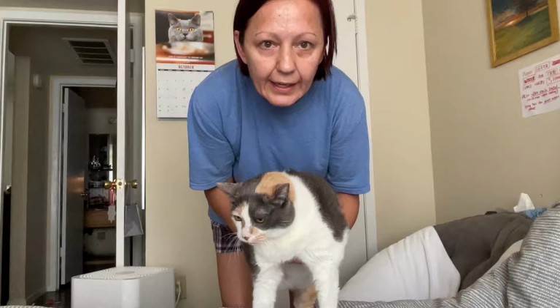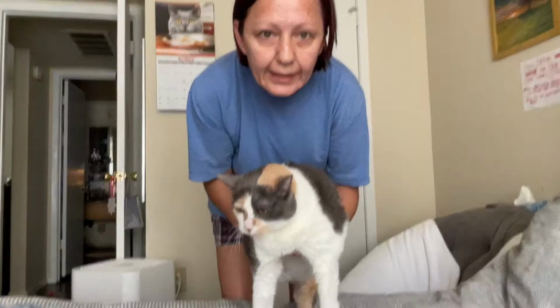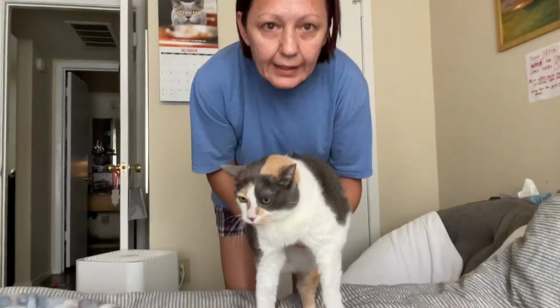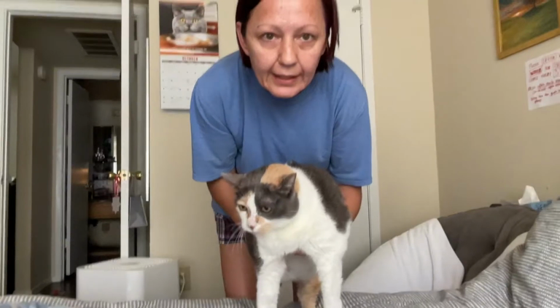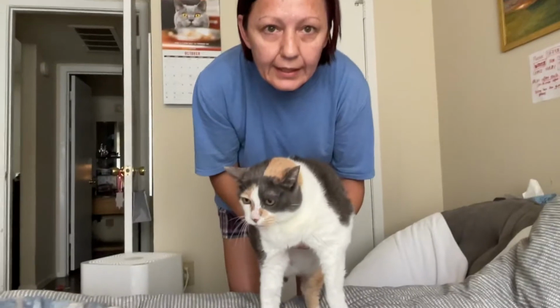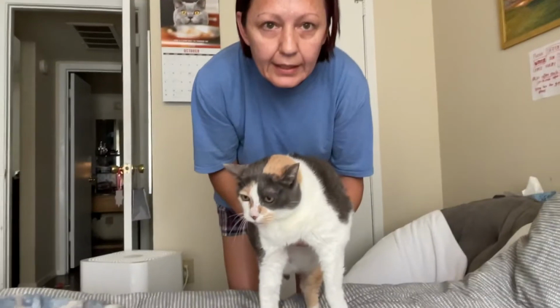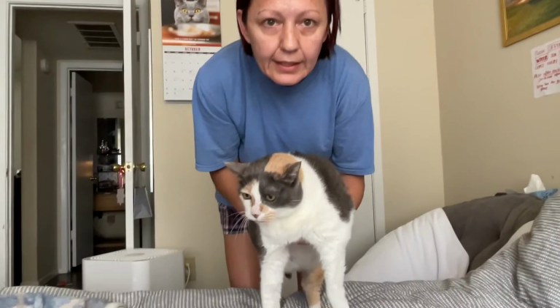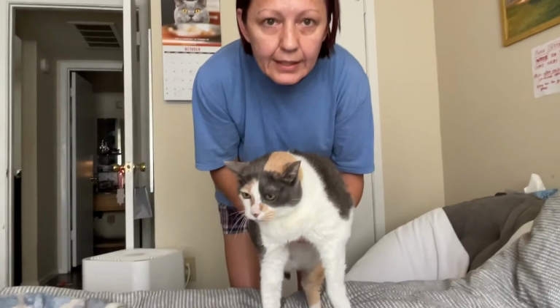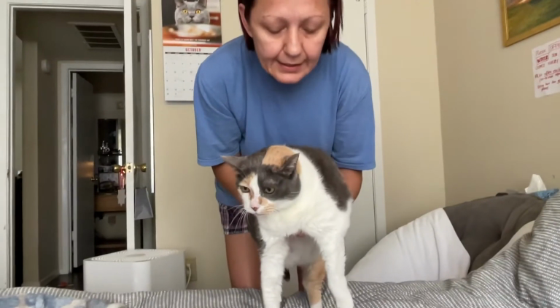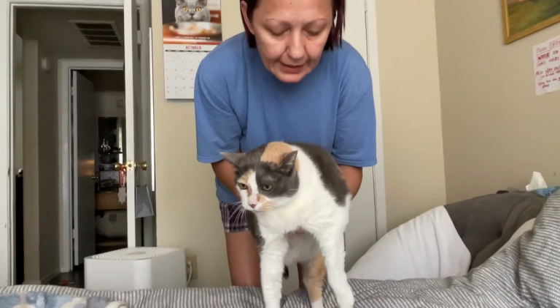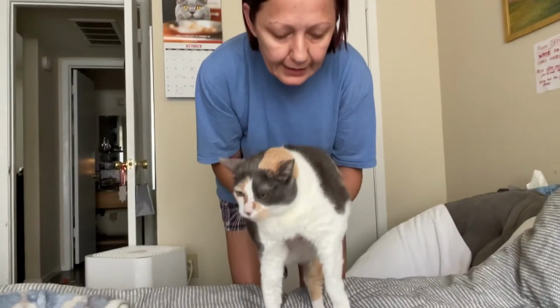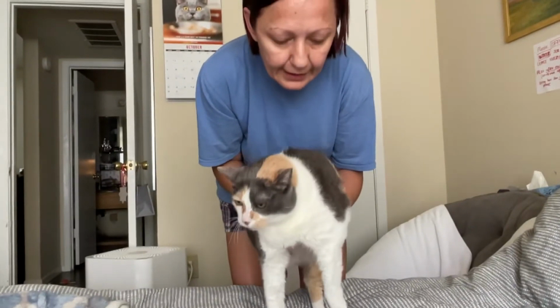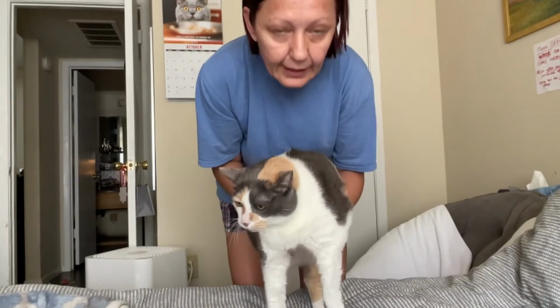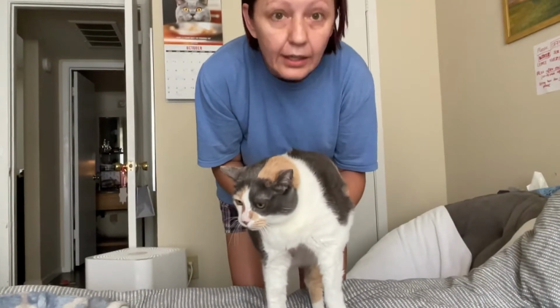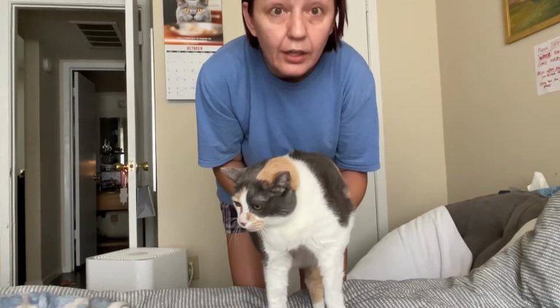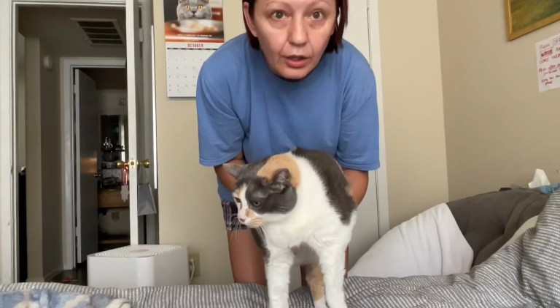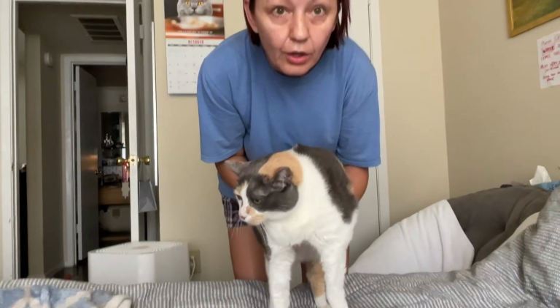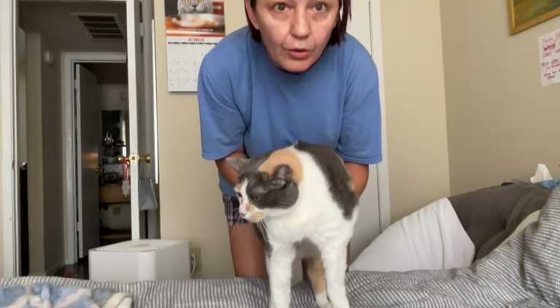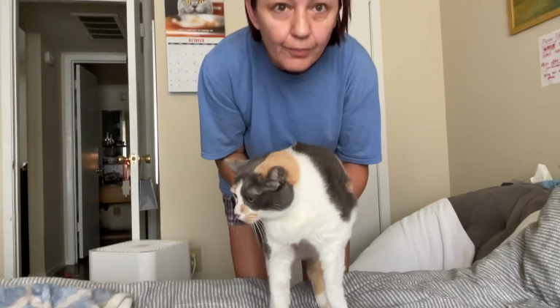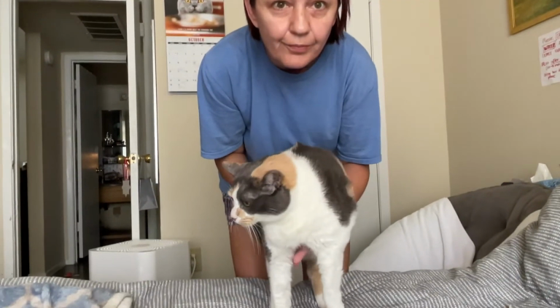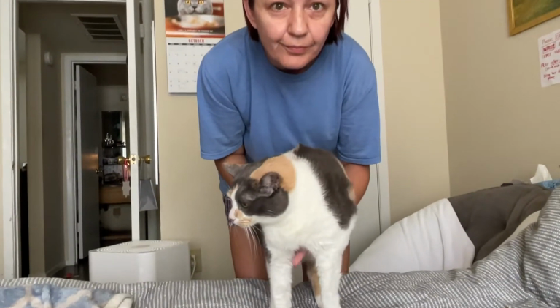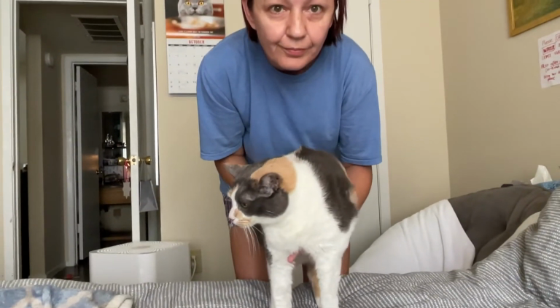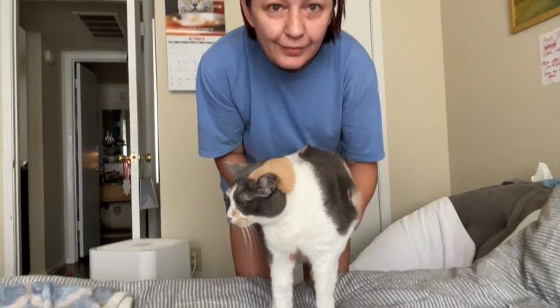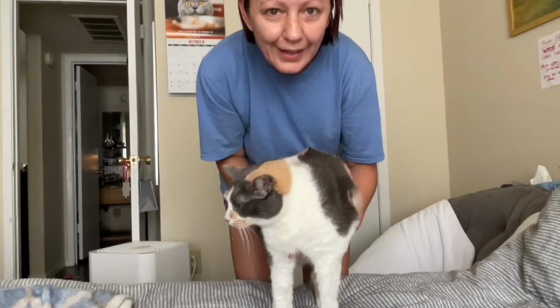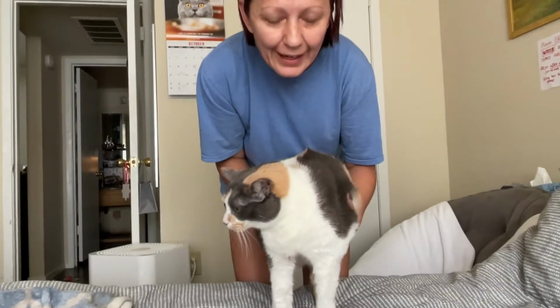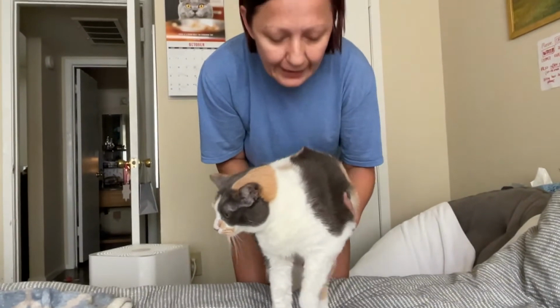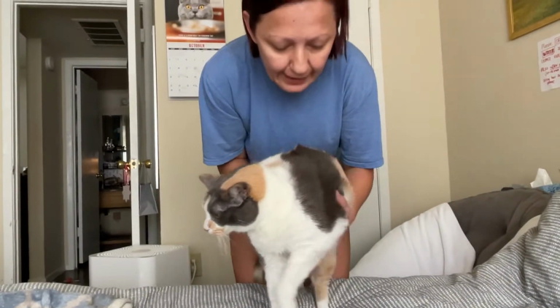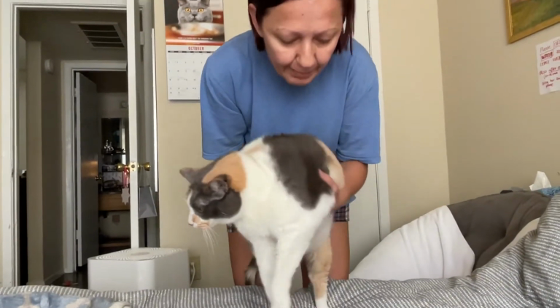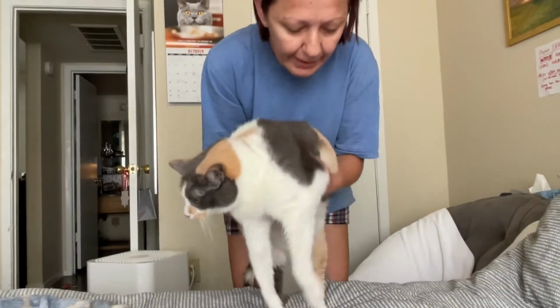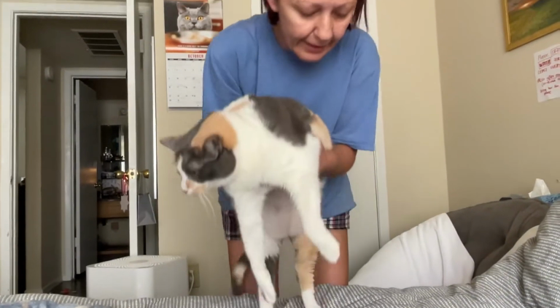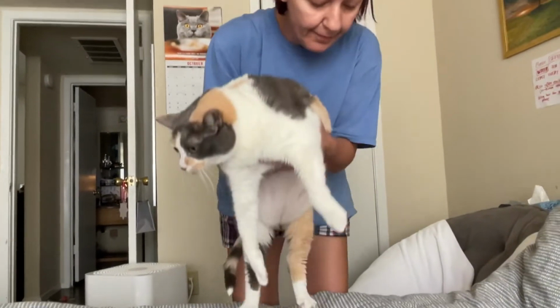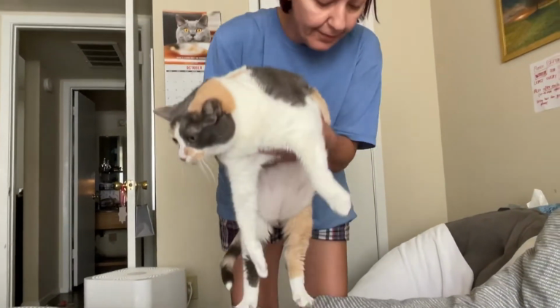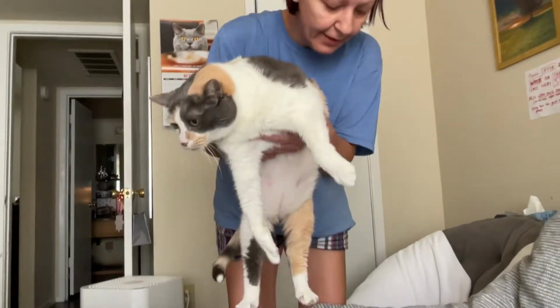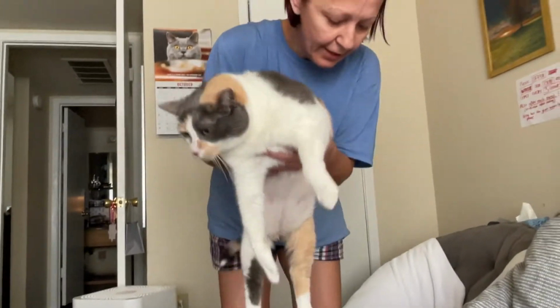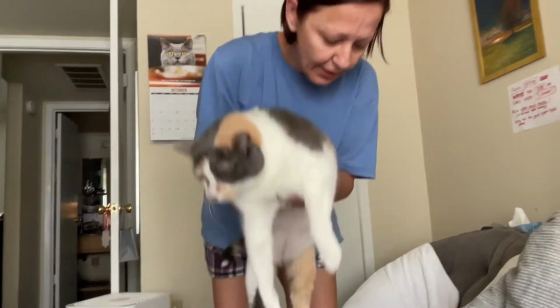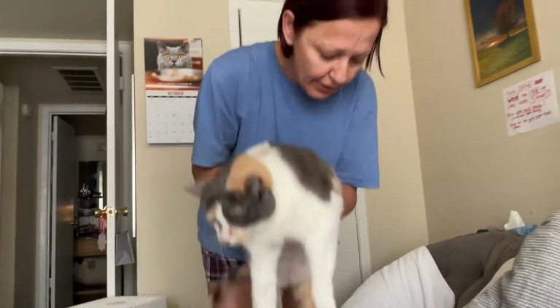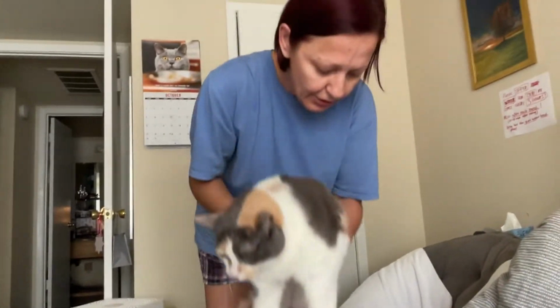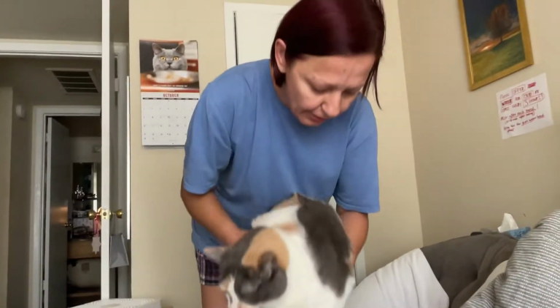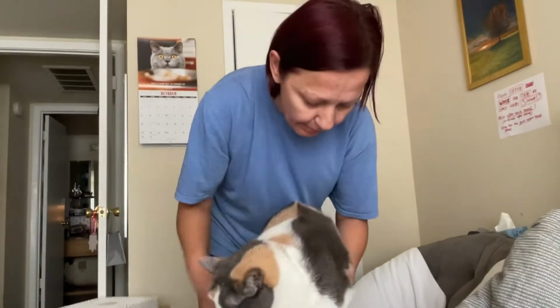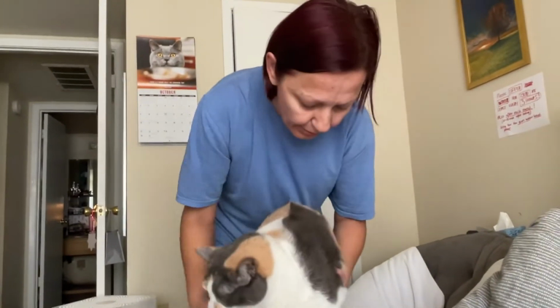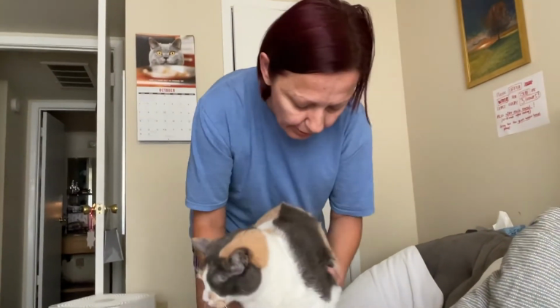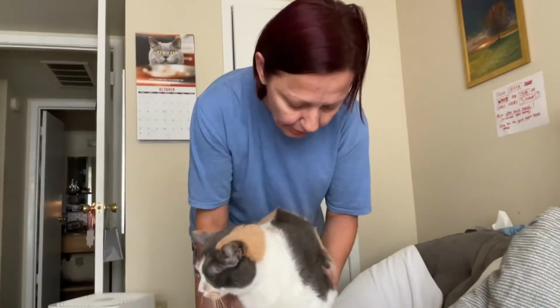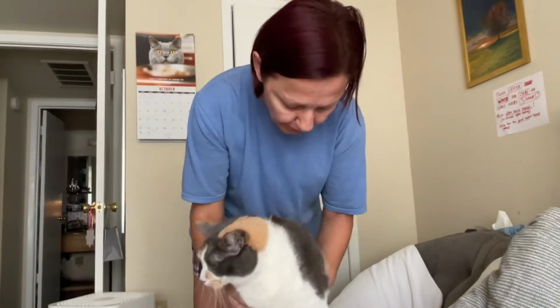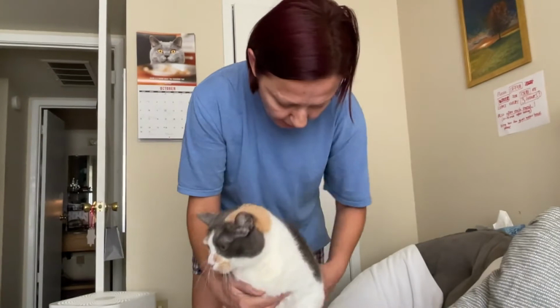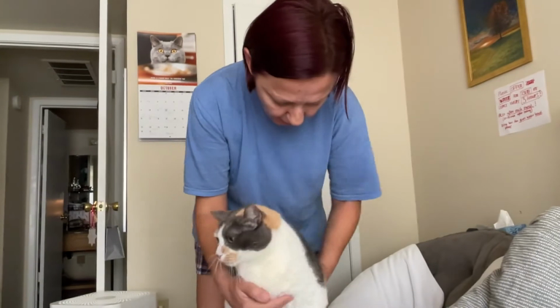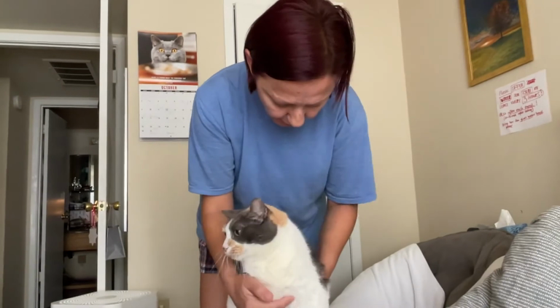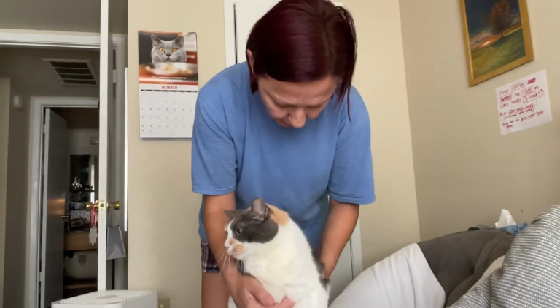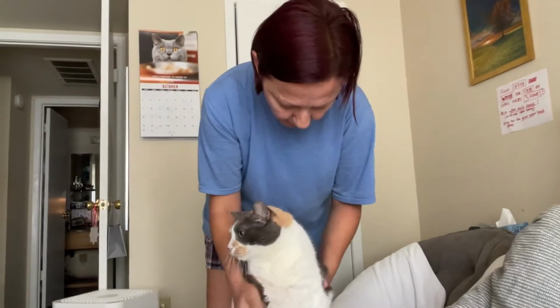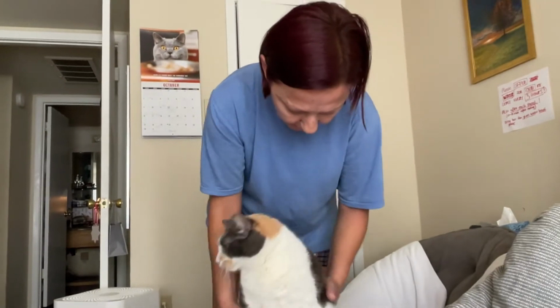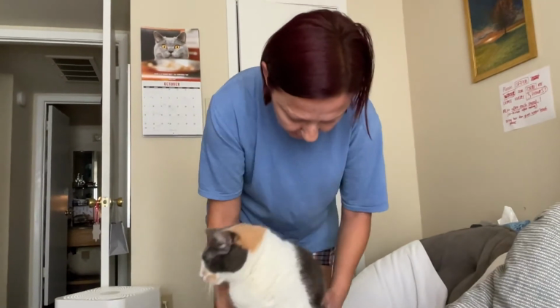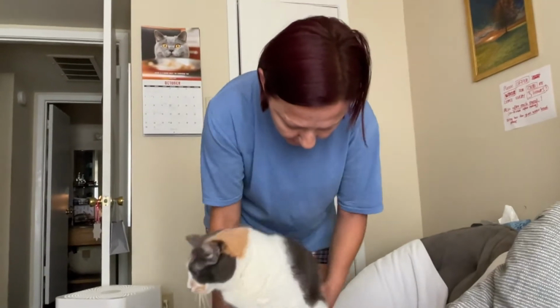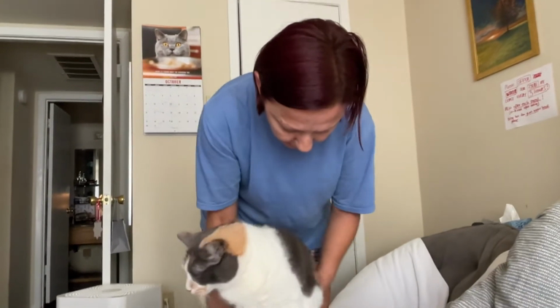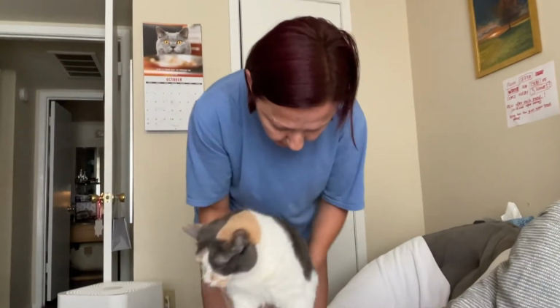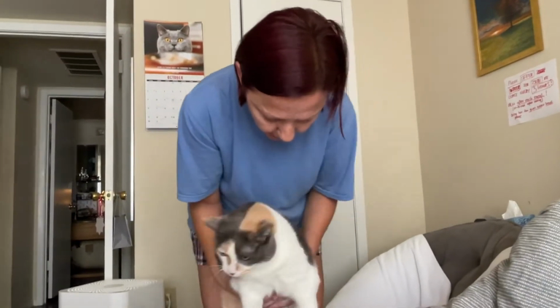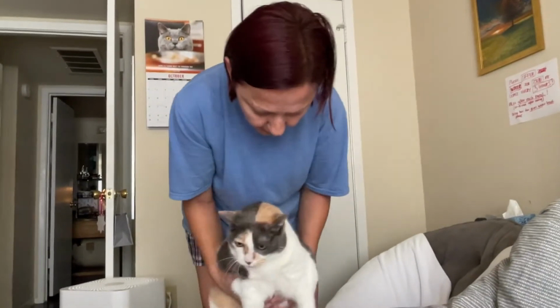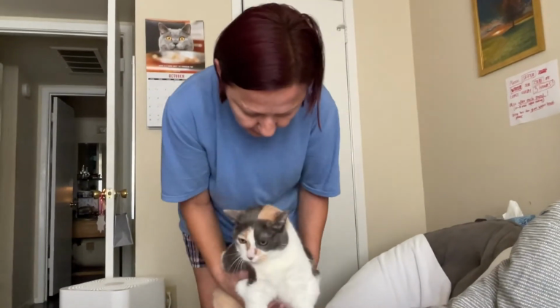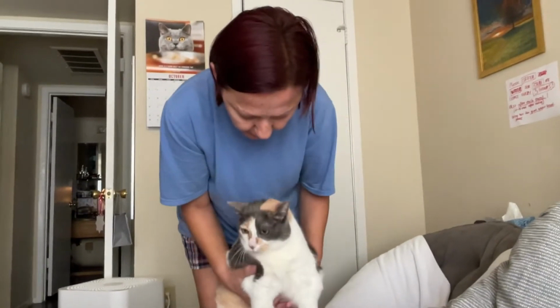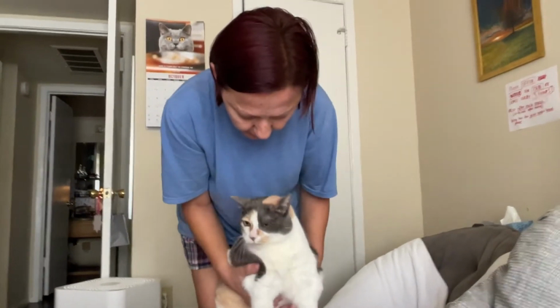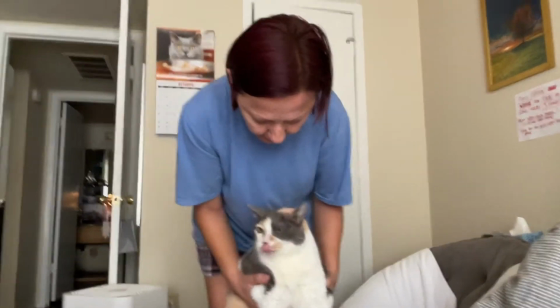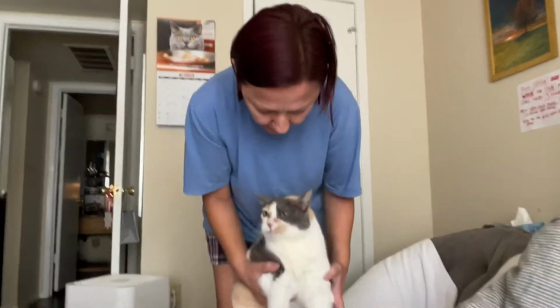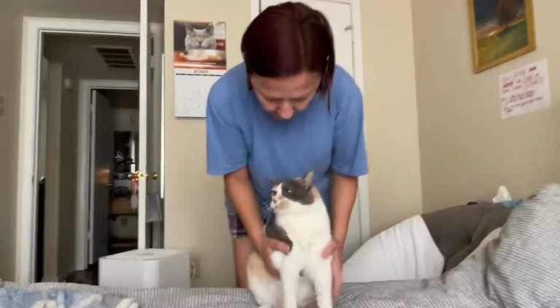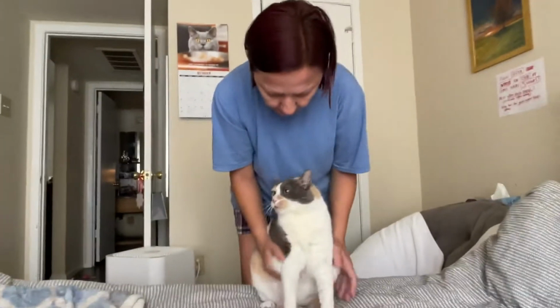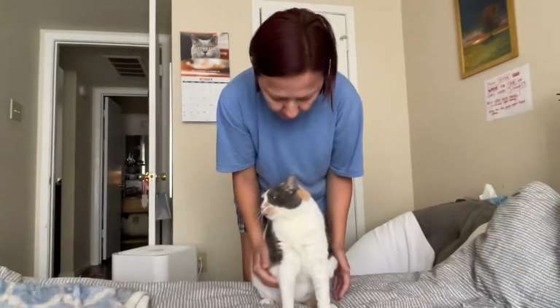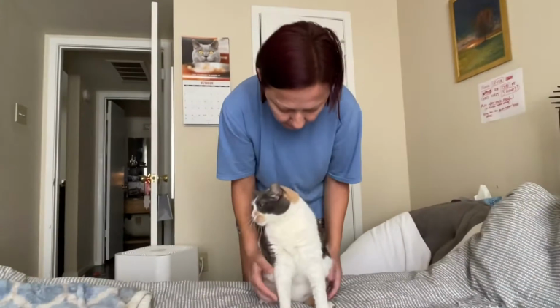Steady, steady, go. Hi Debbie. So I put her on the bed, look, okay.